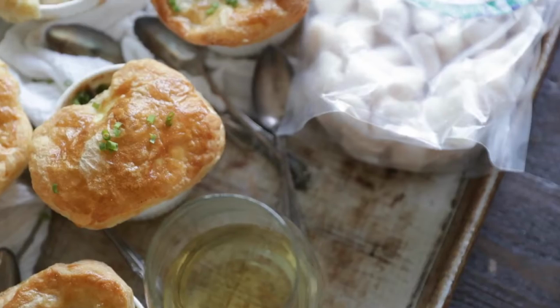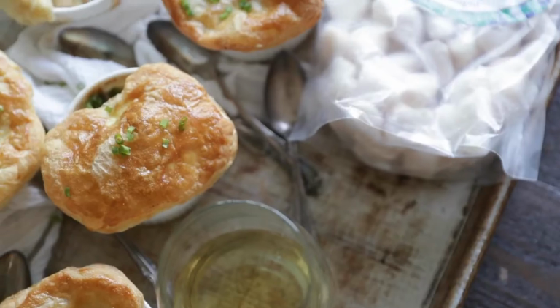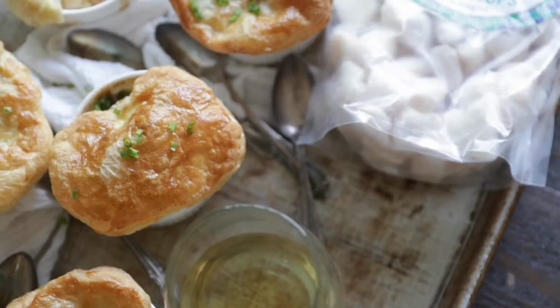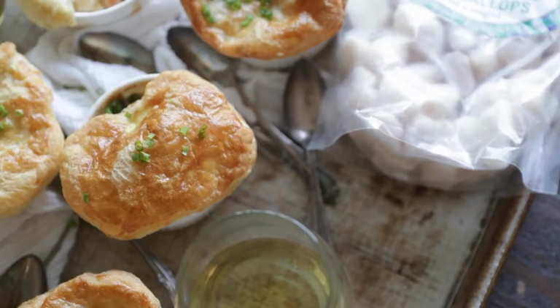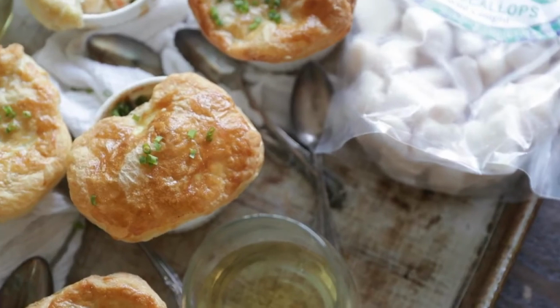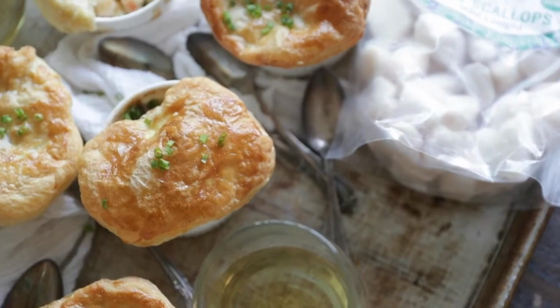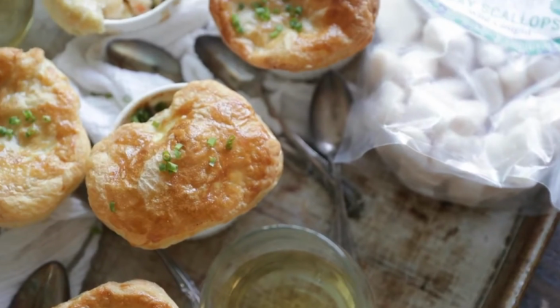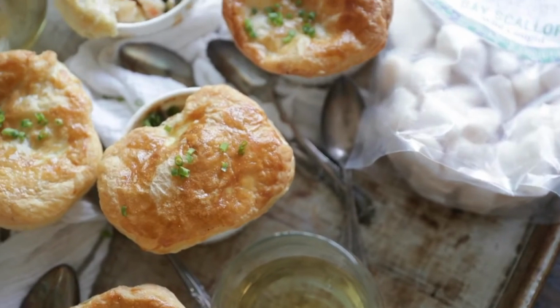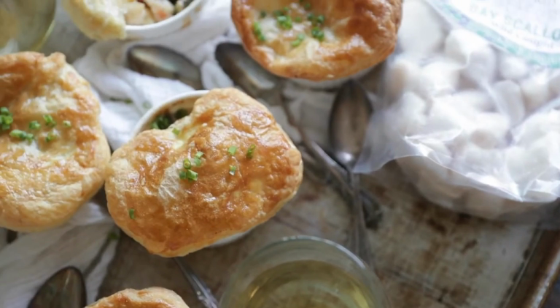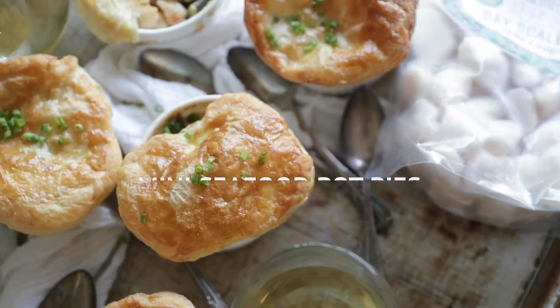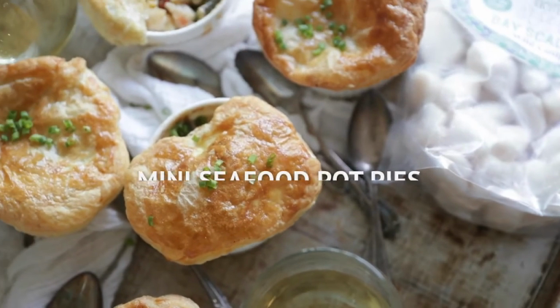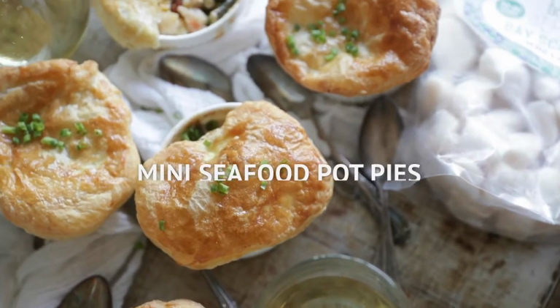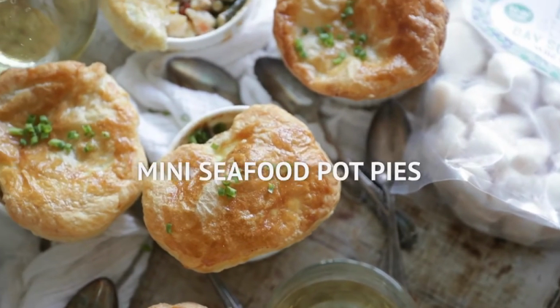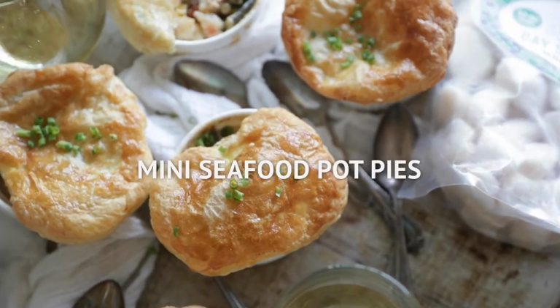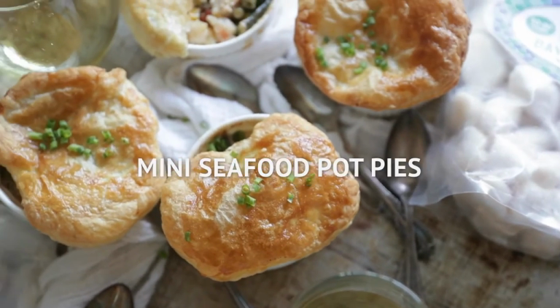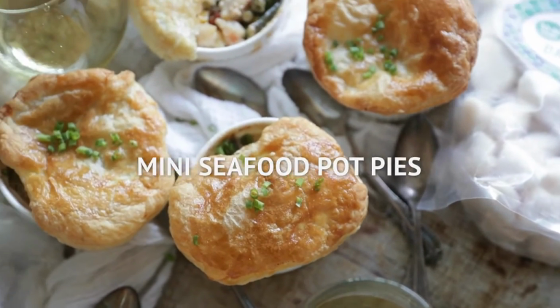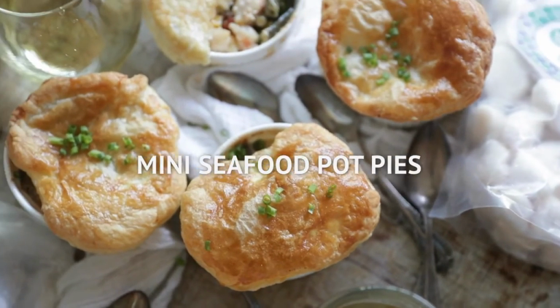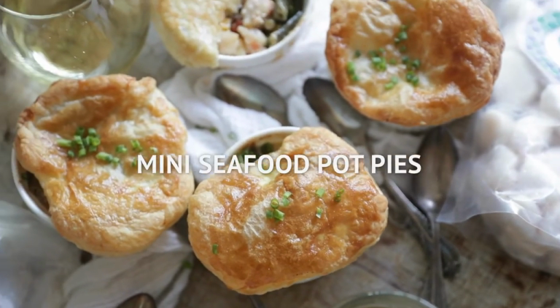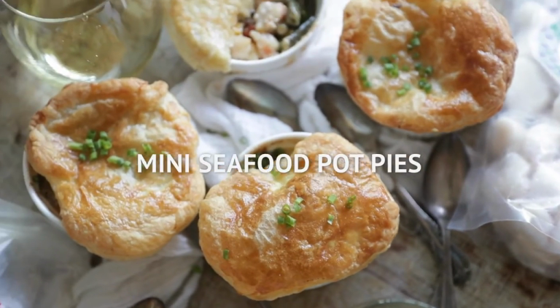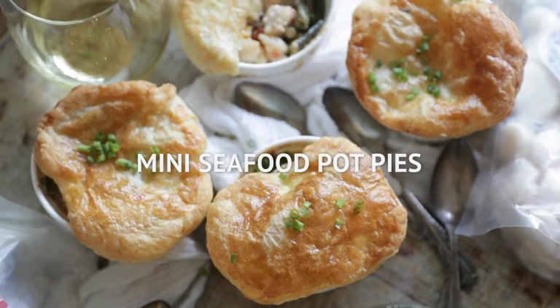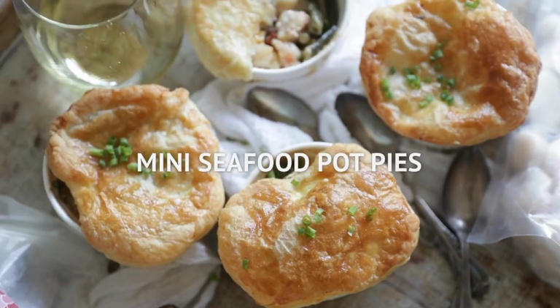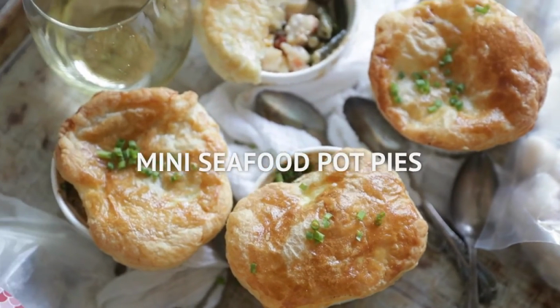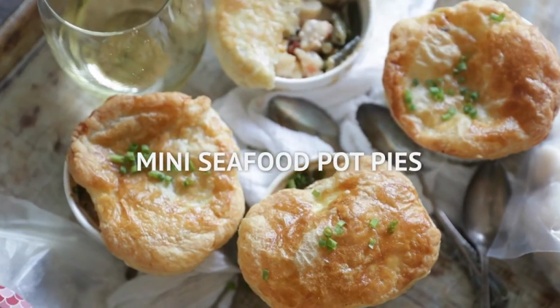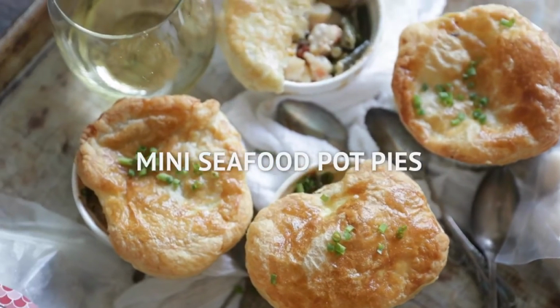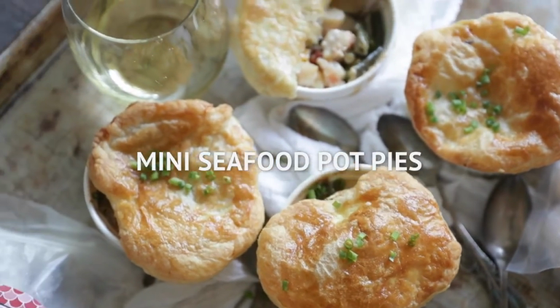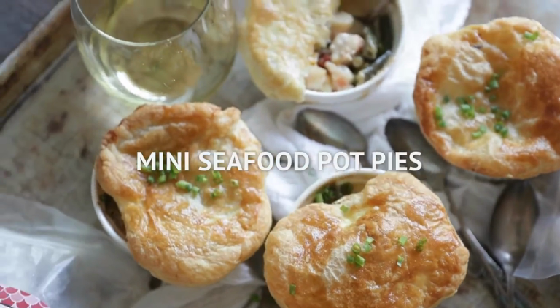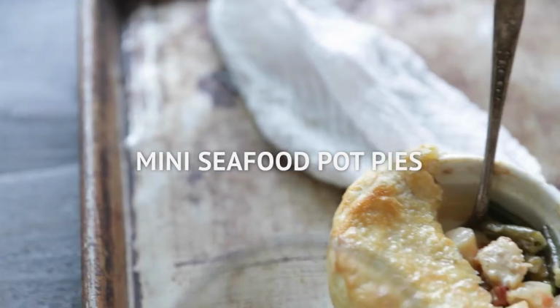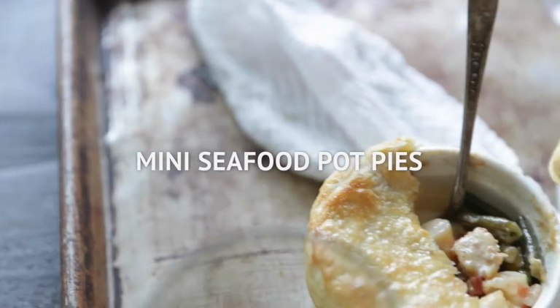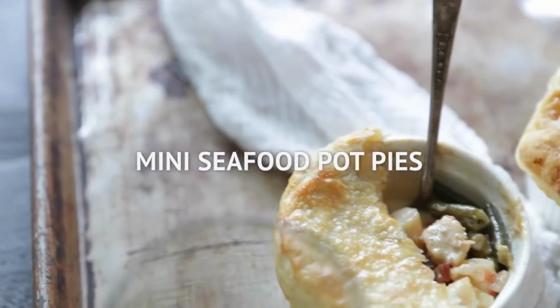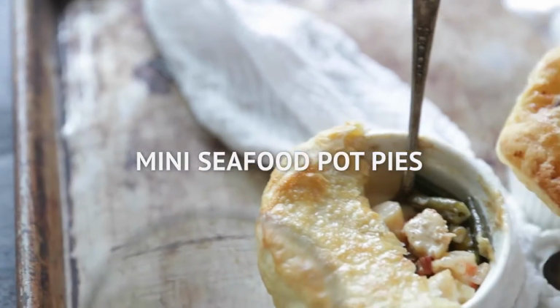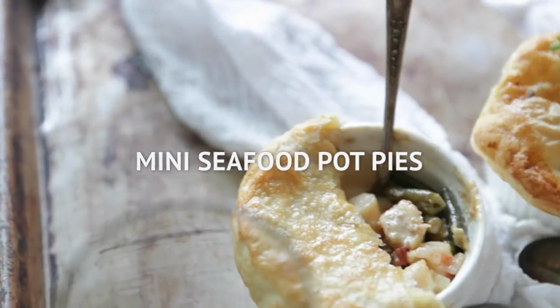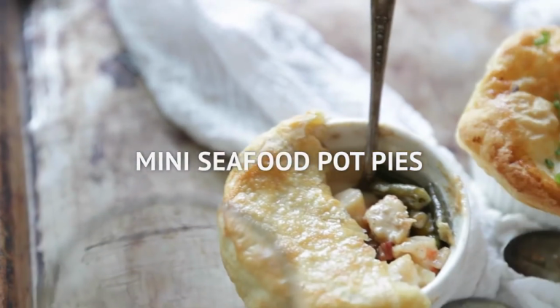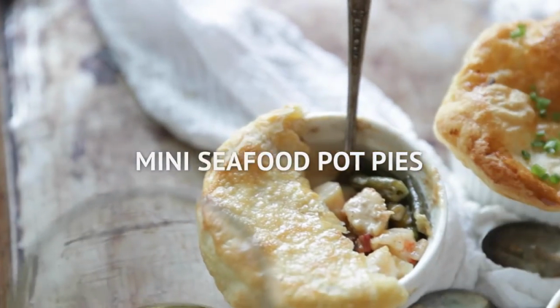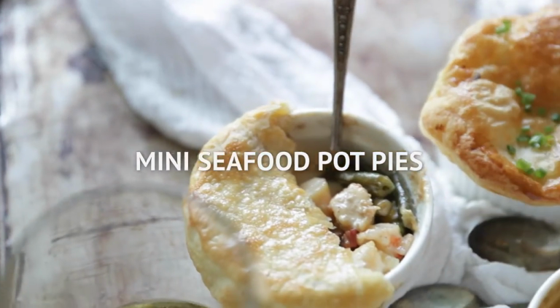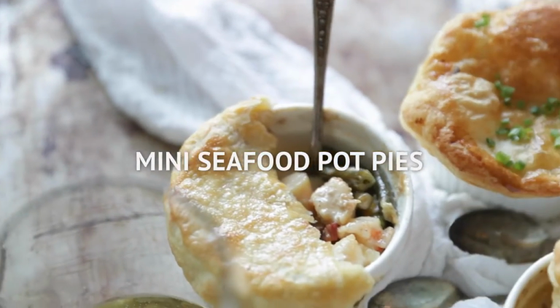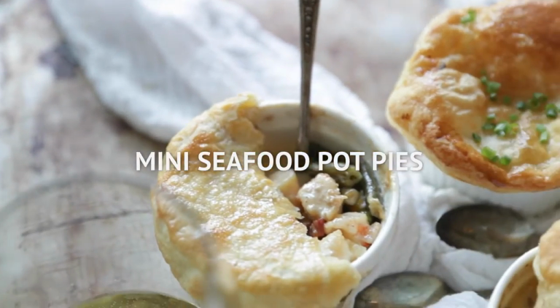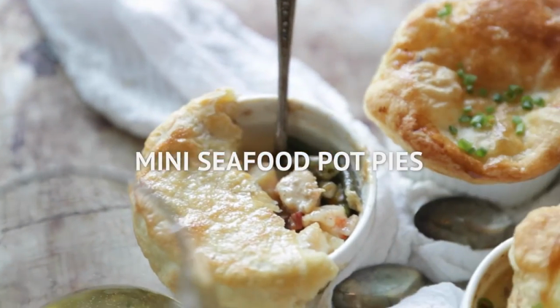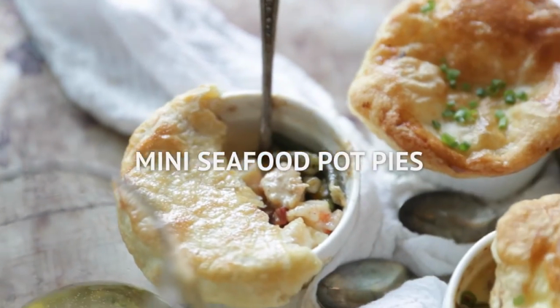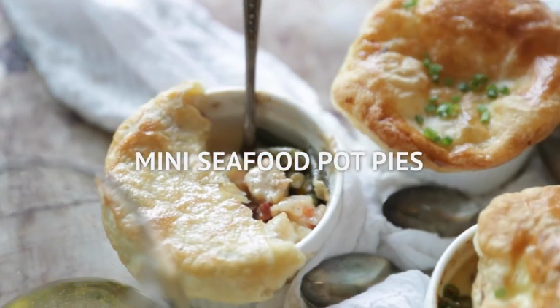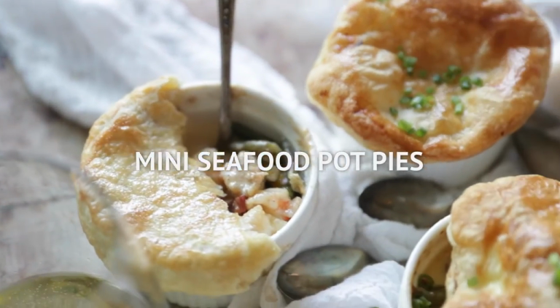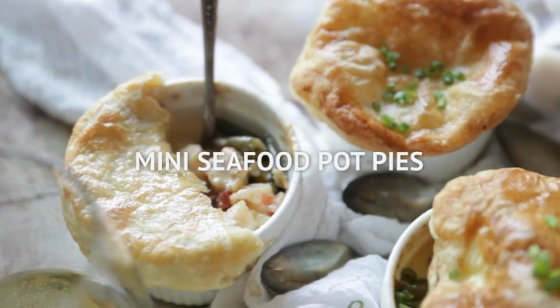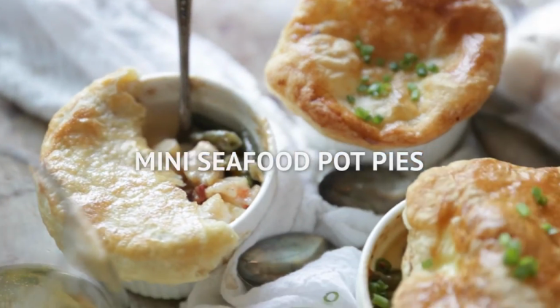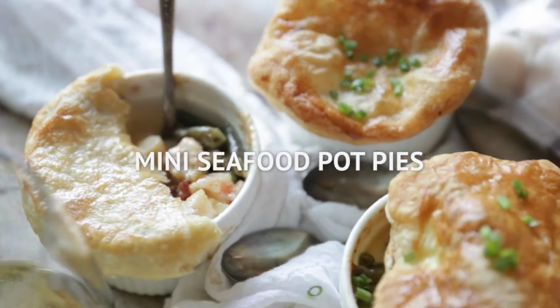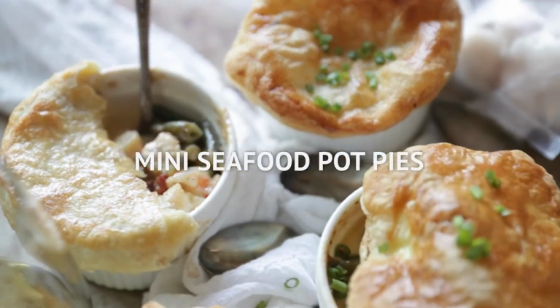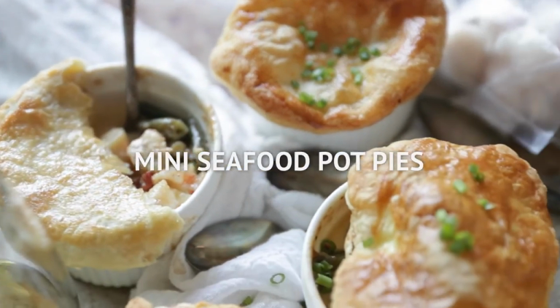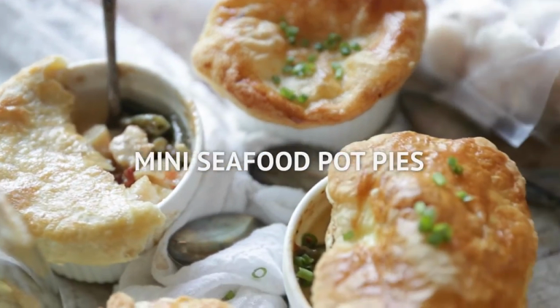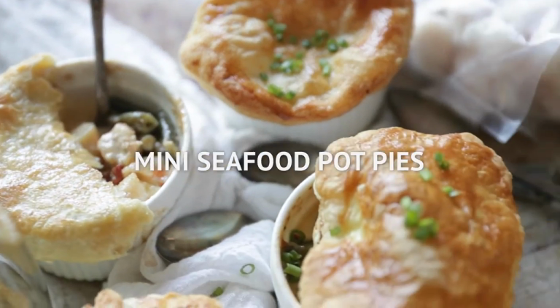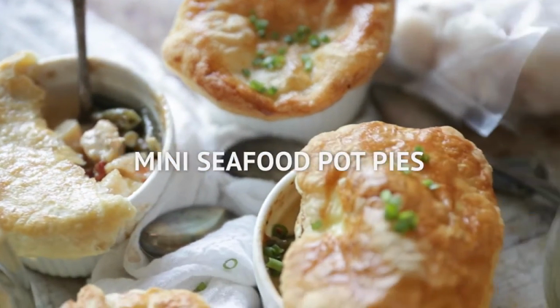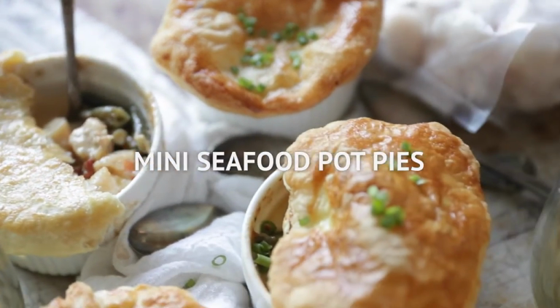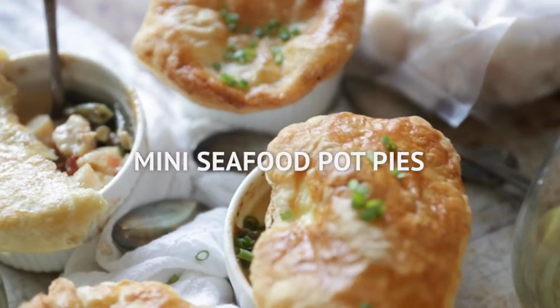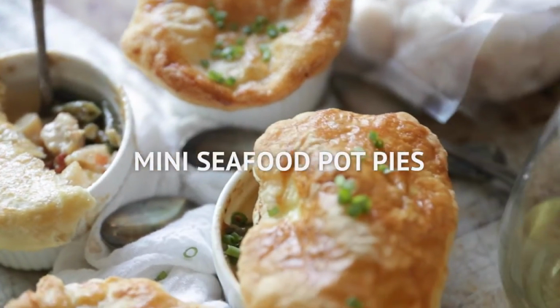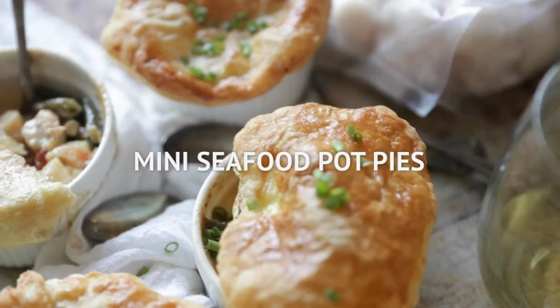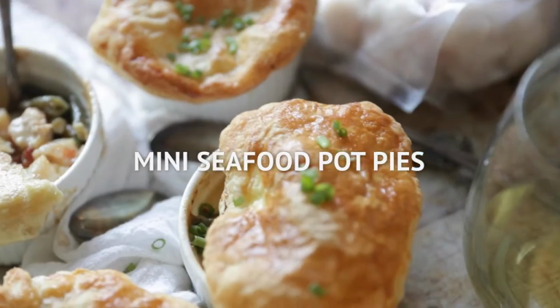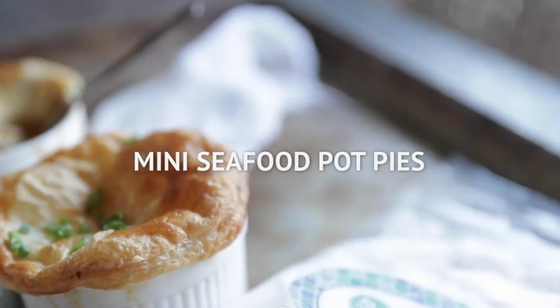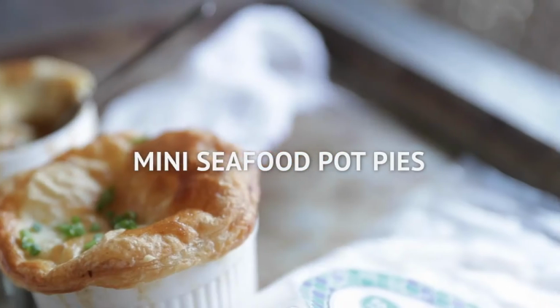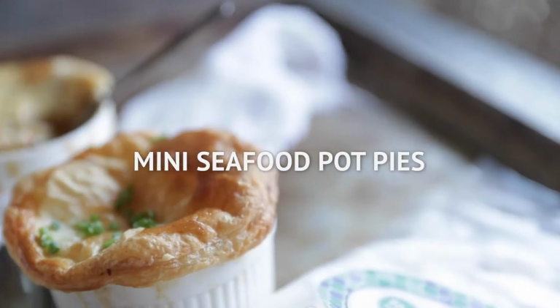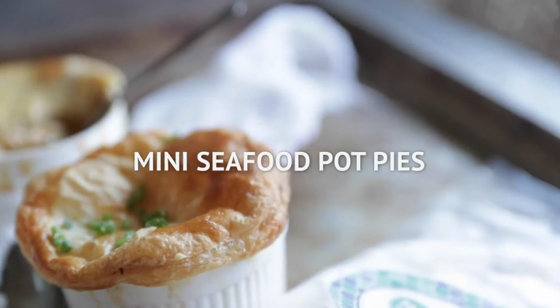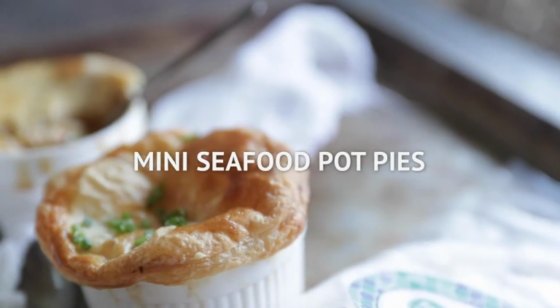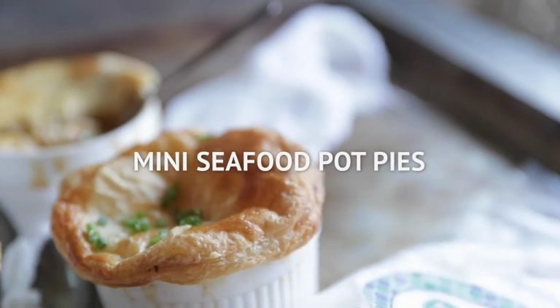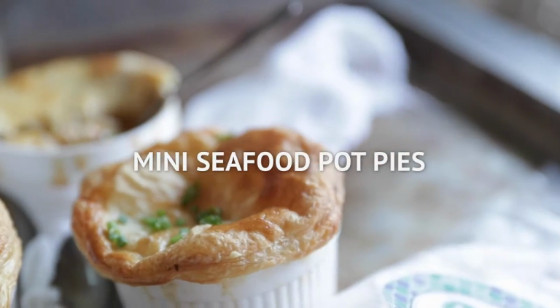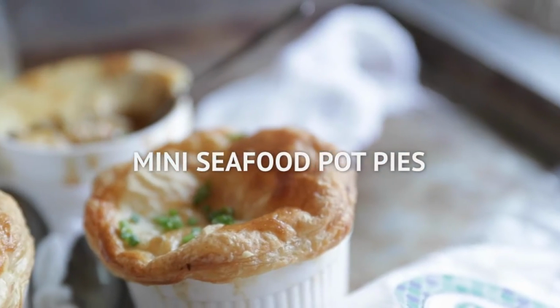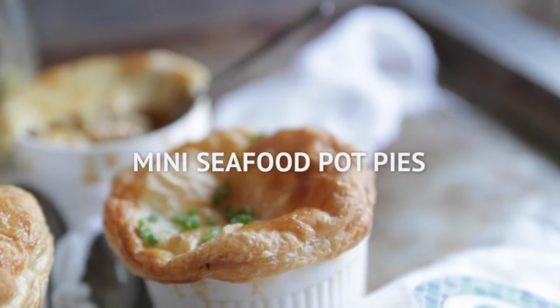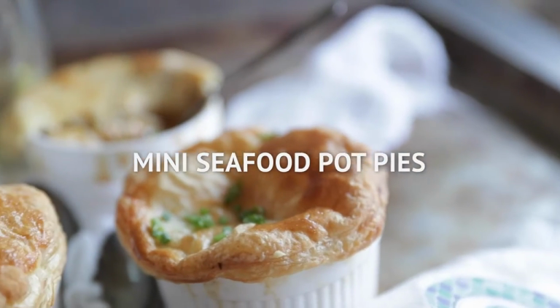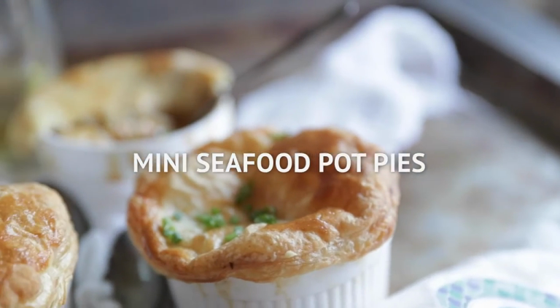Hey, Chef Billy Parisi here with Heinen's, and today I'm gonna show you how to make the most delicious mini seafood pot pies.